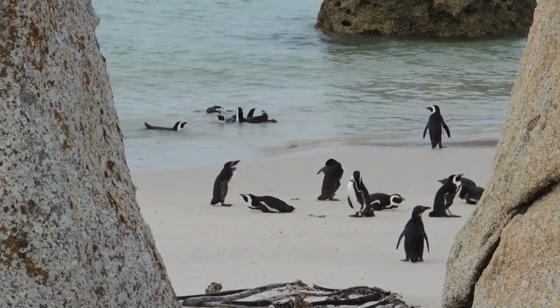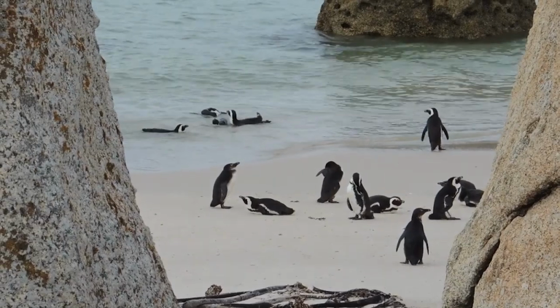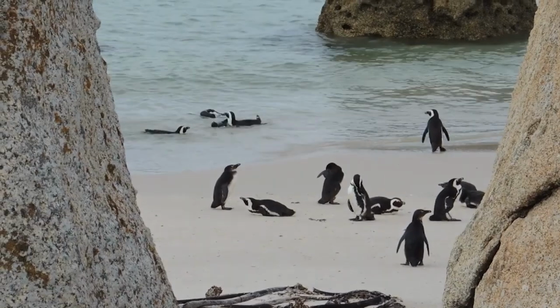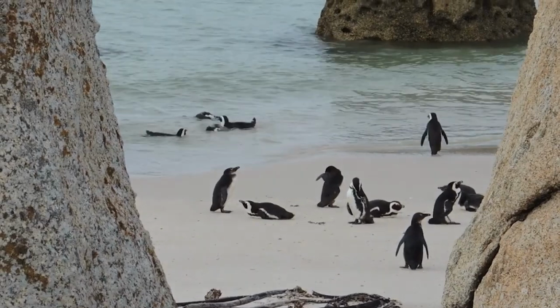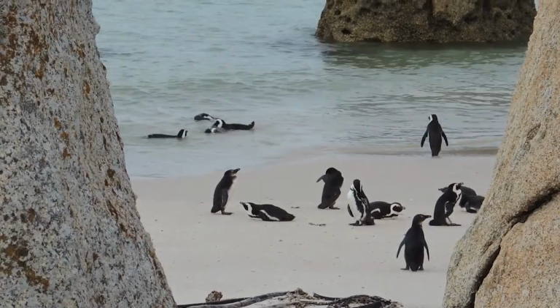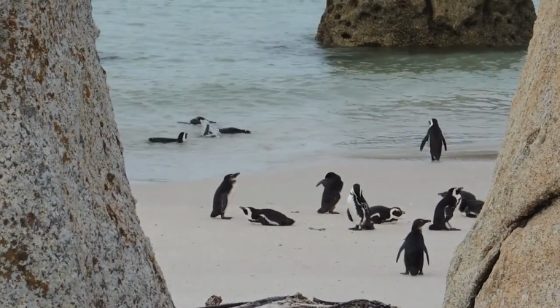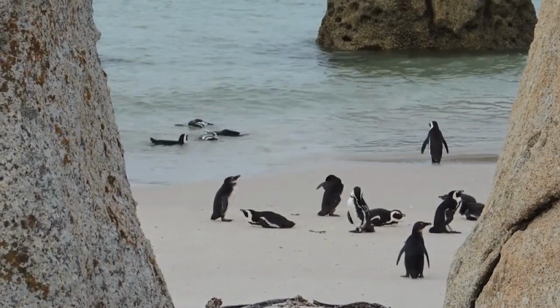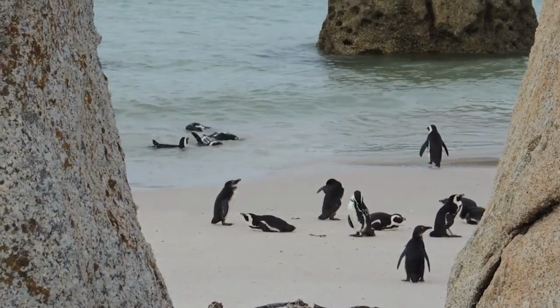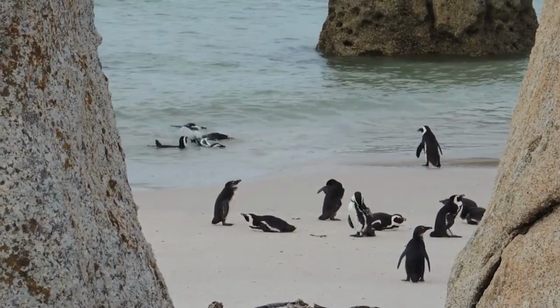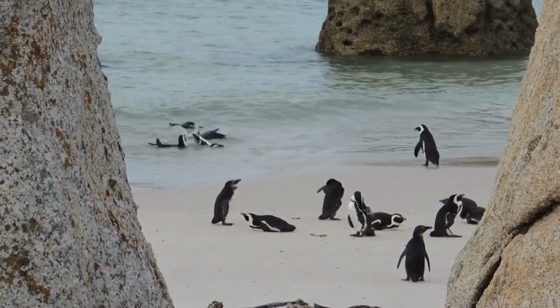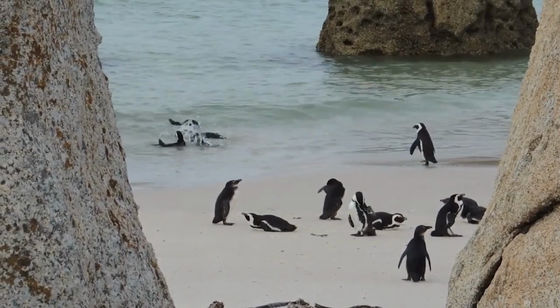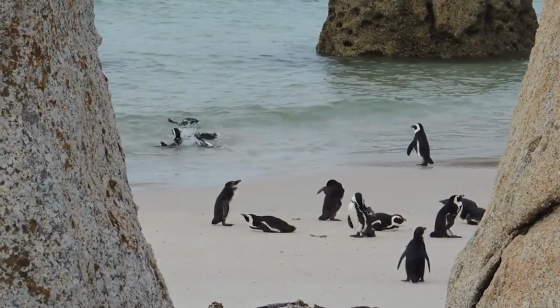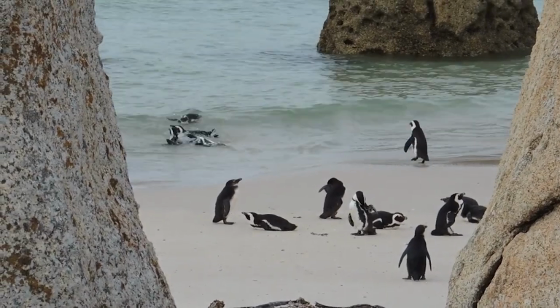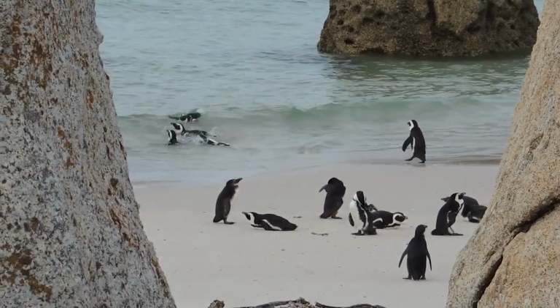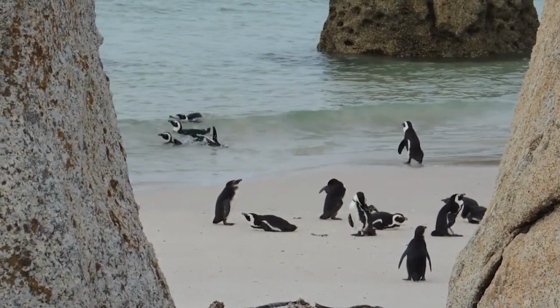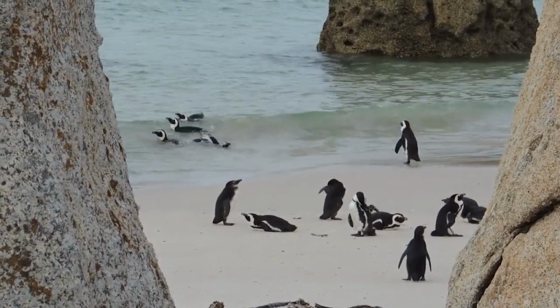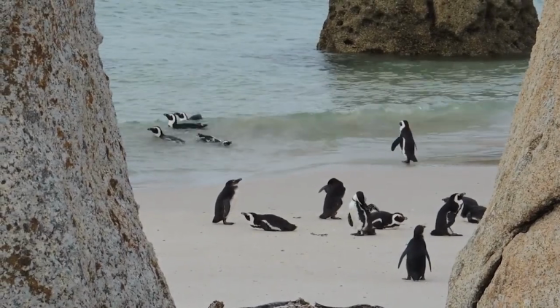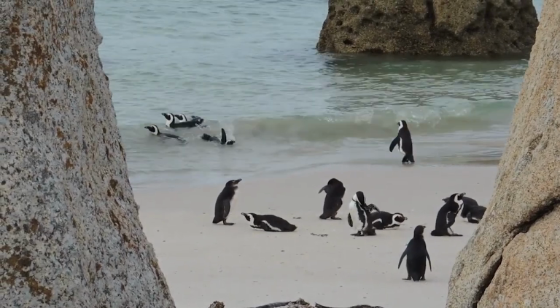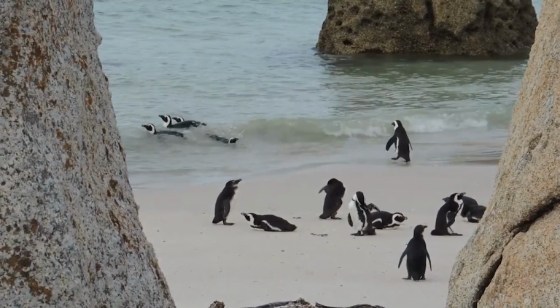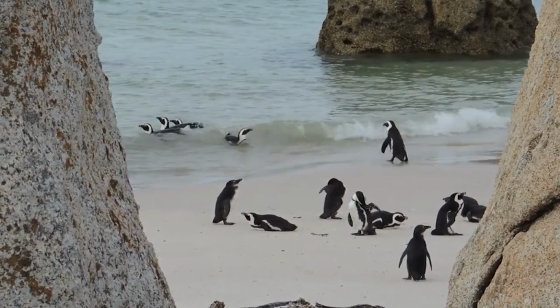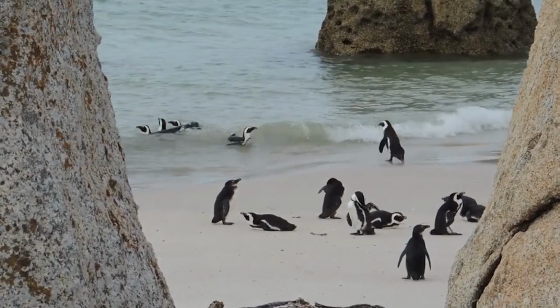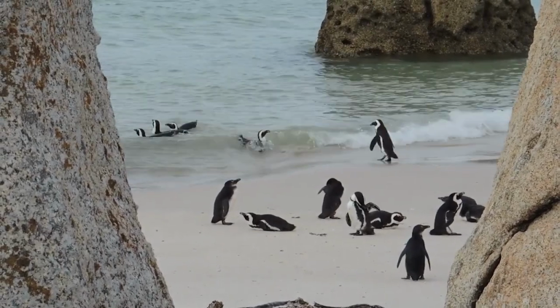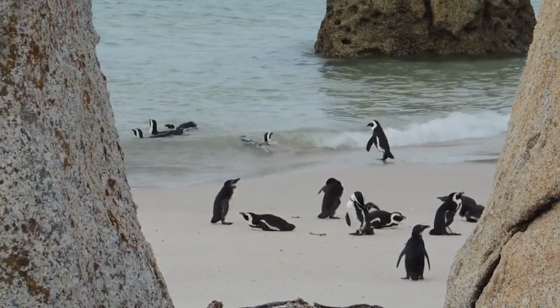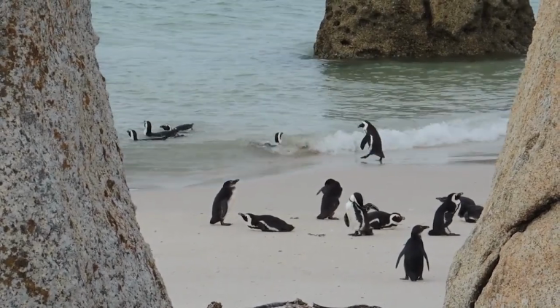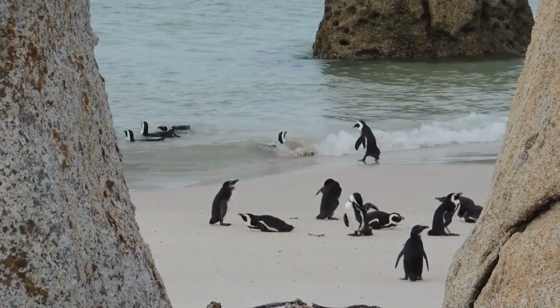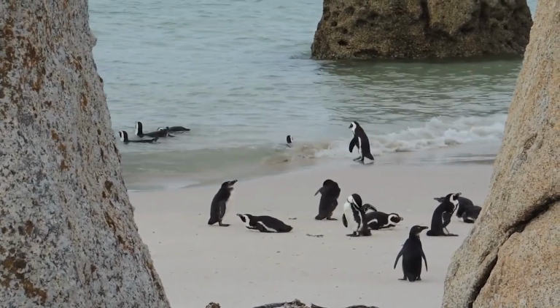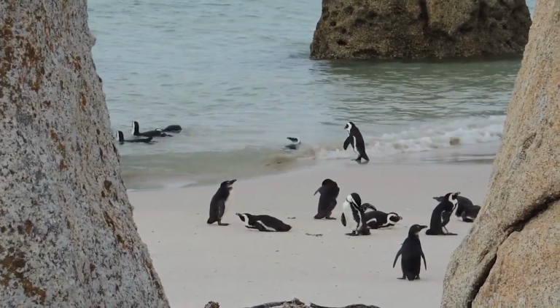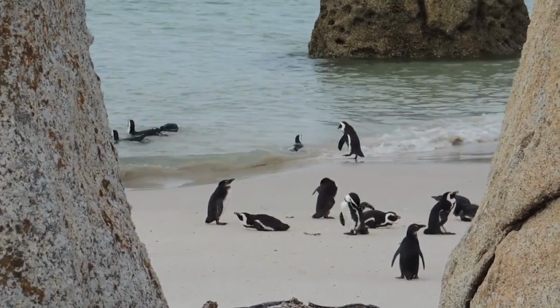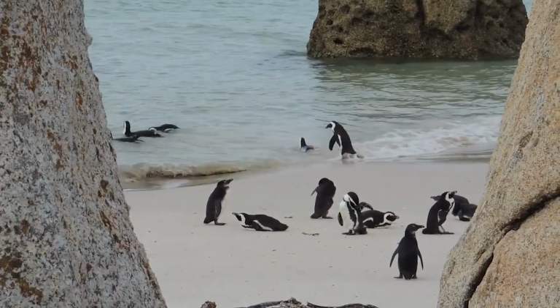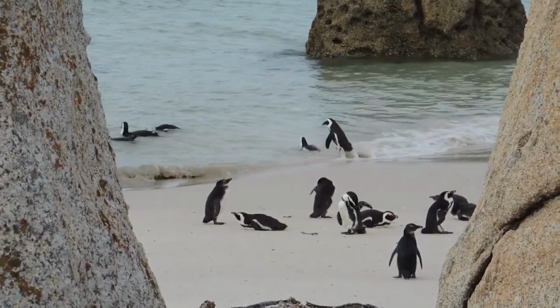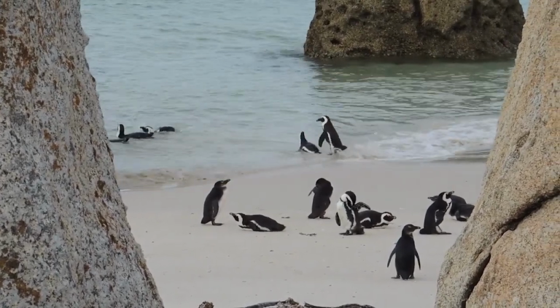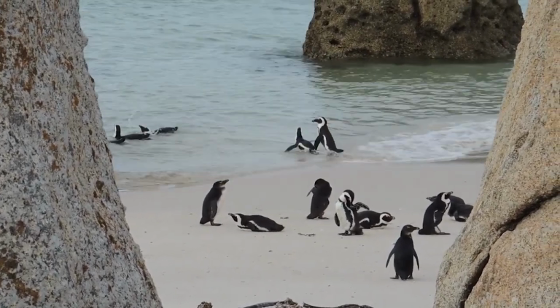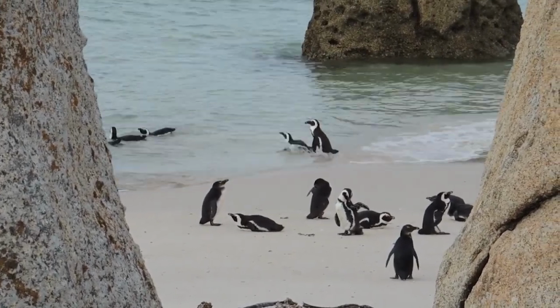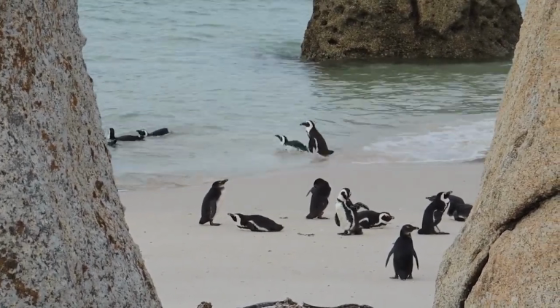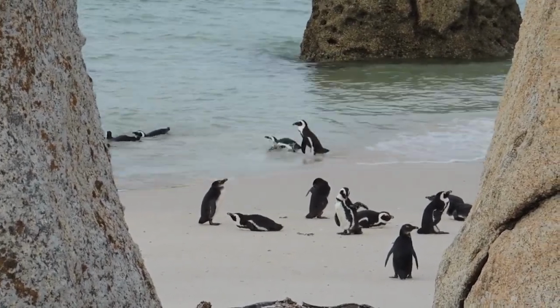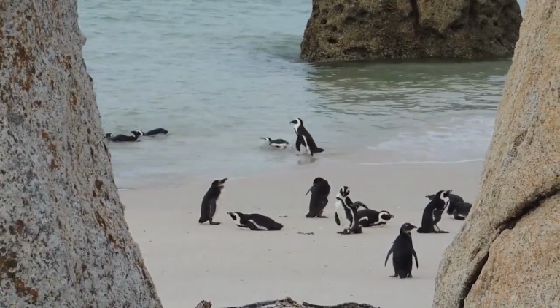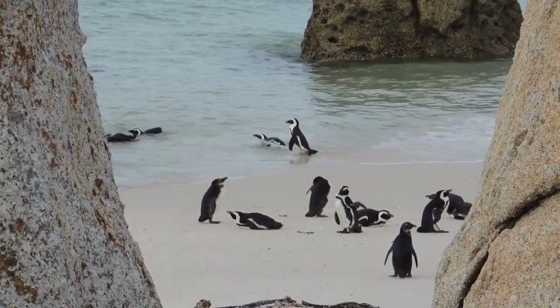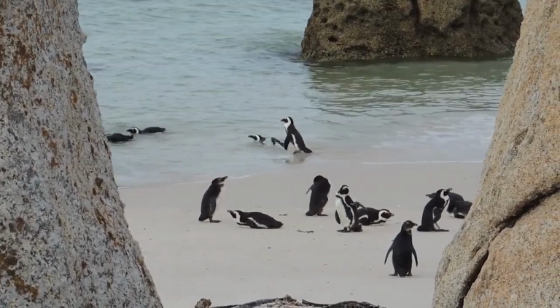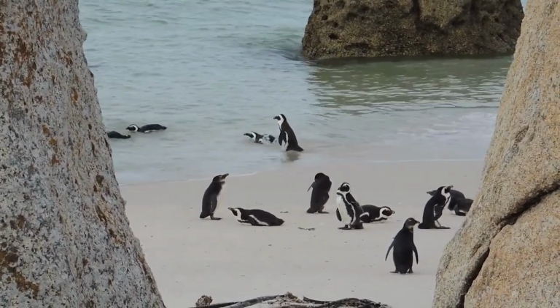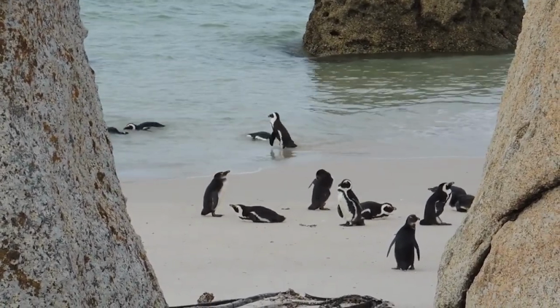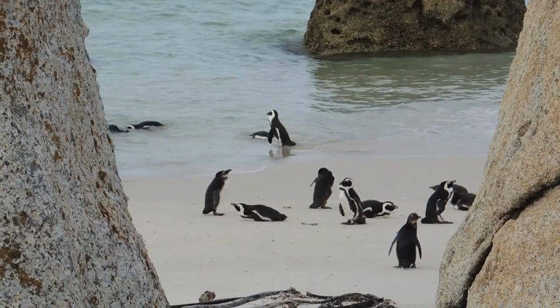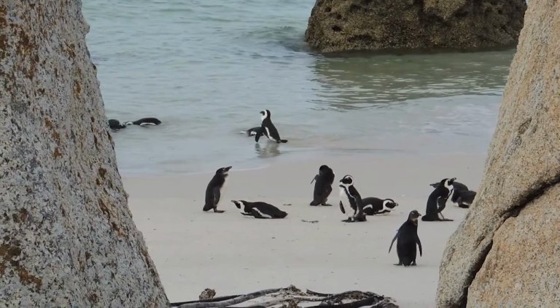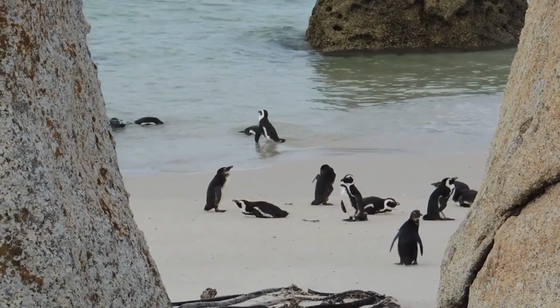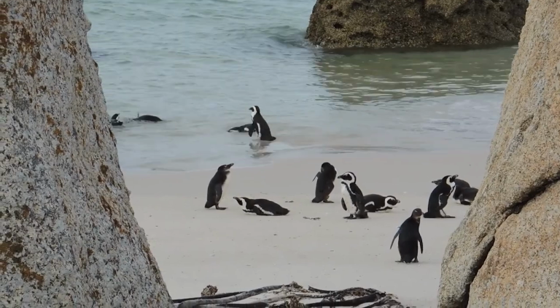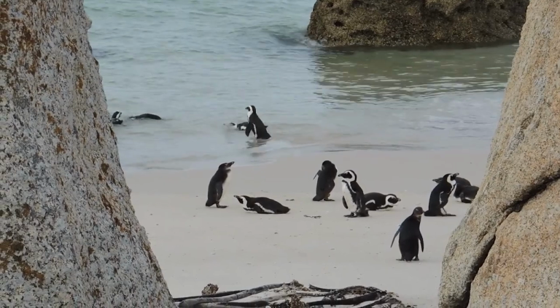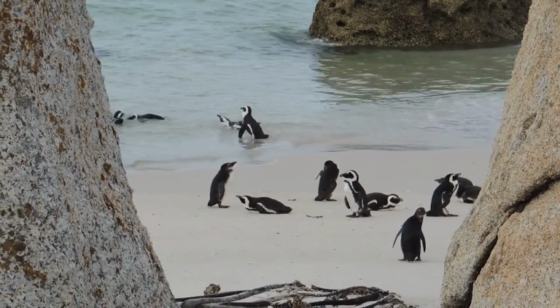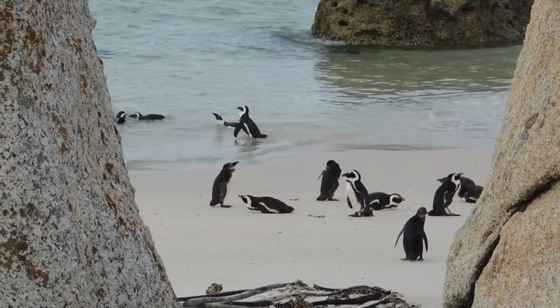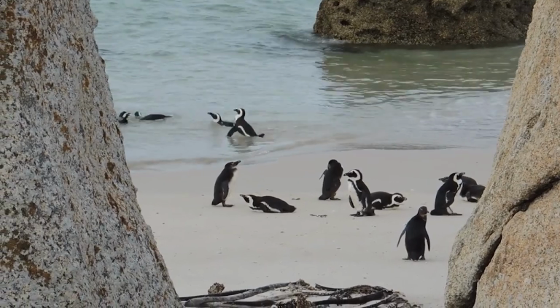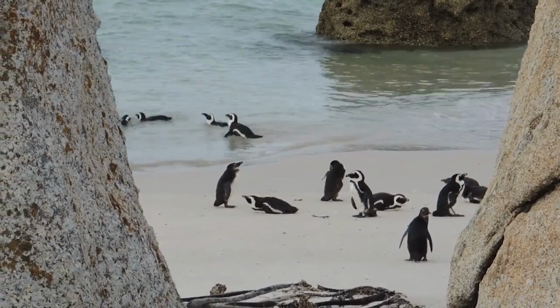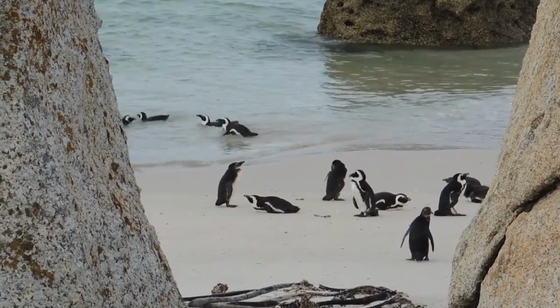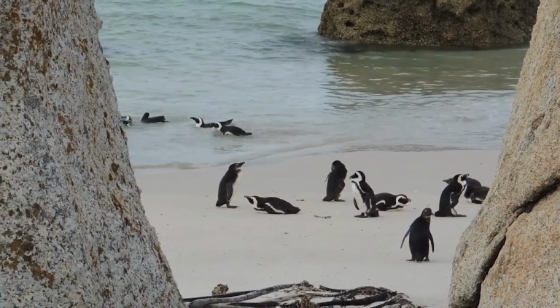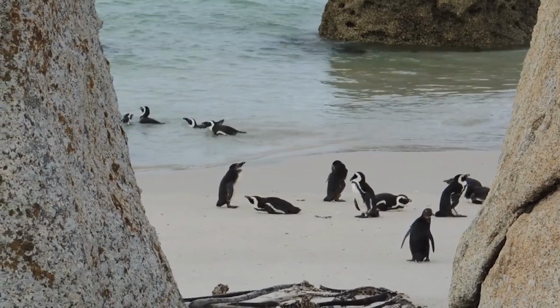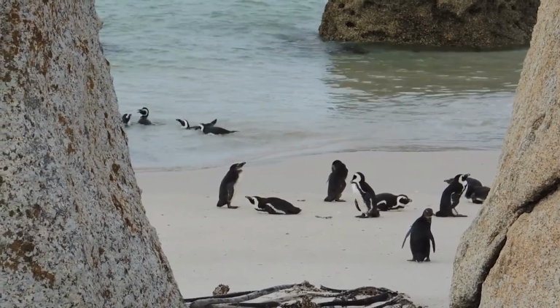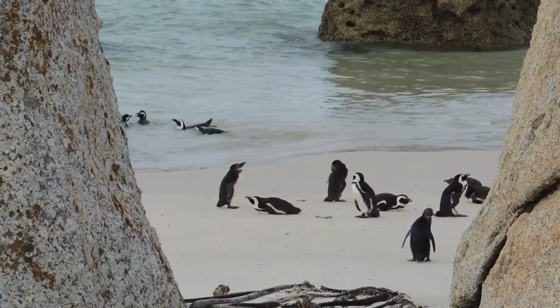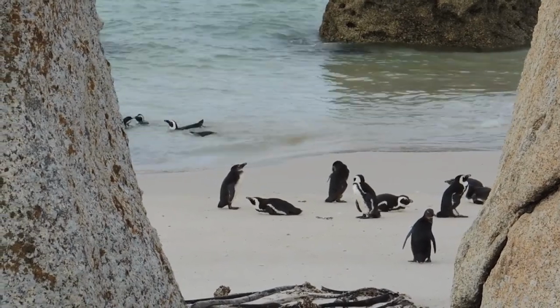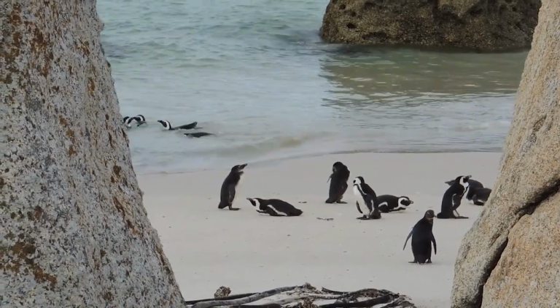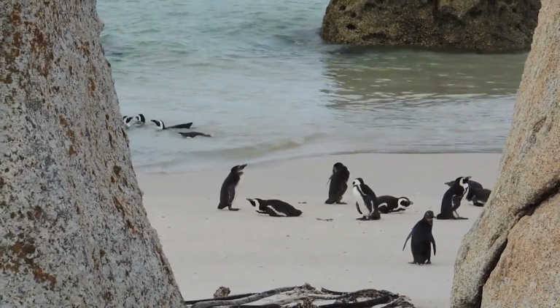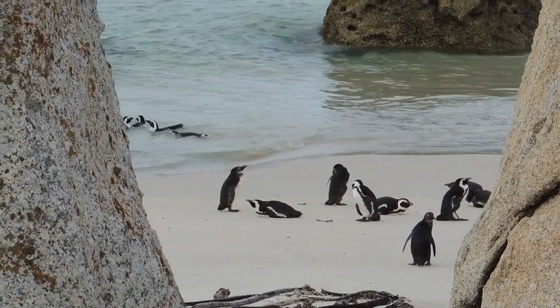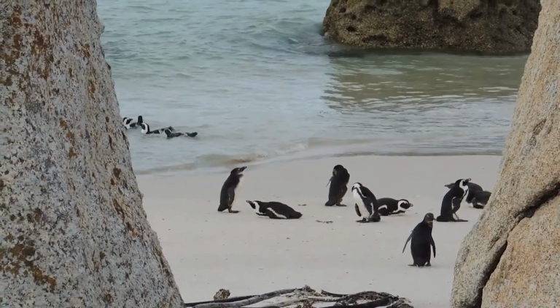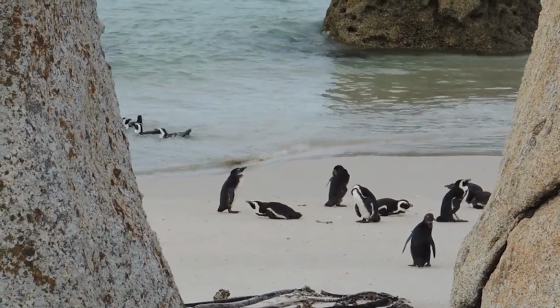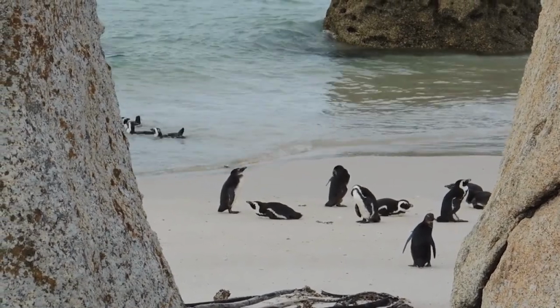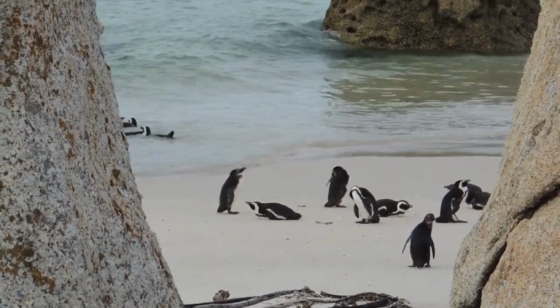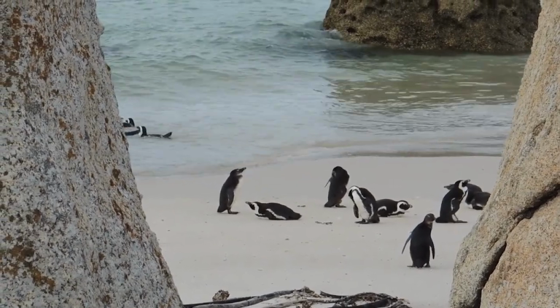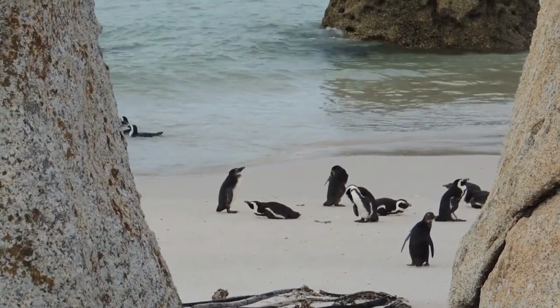Hello, everyone! We are going to learn about one of the most iconic and adorable animals of the Antarctic: the penguins.